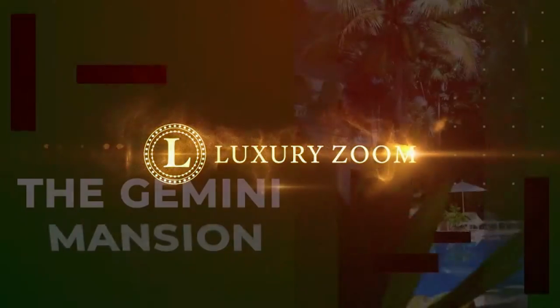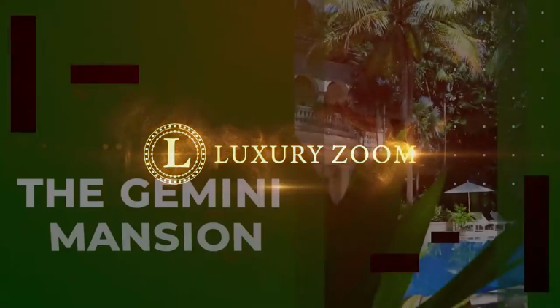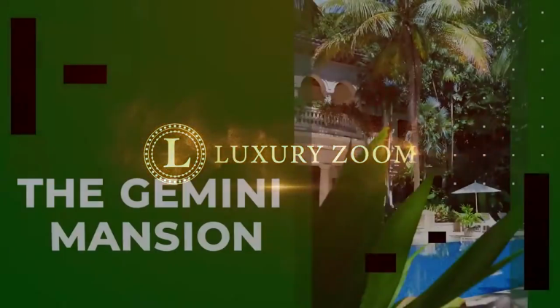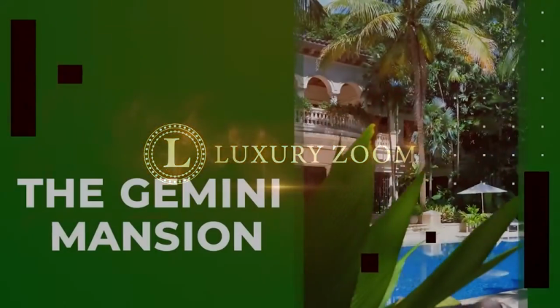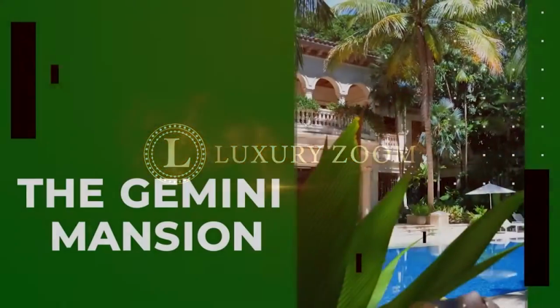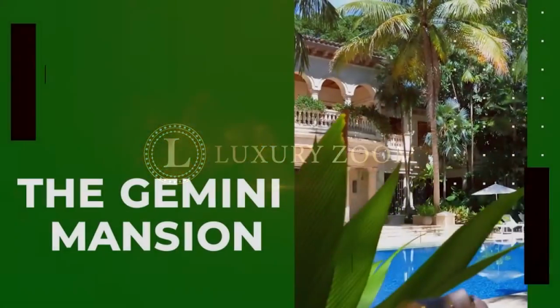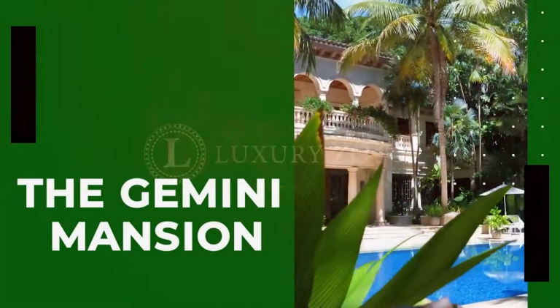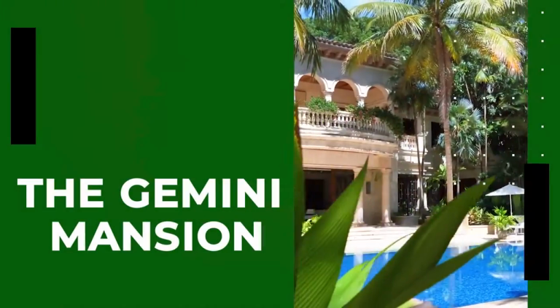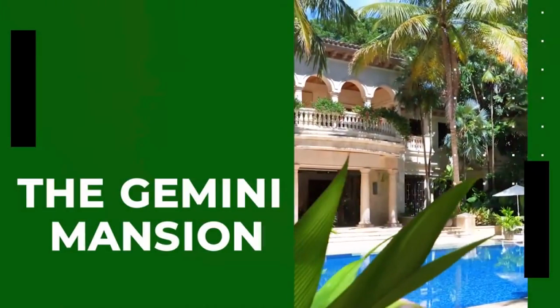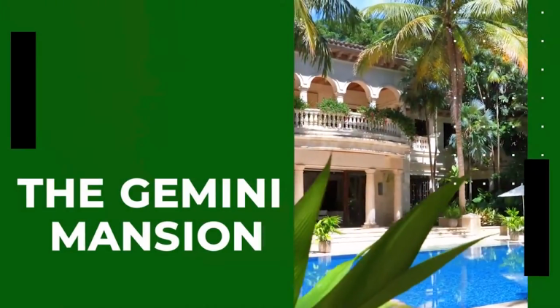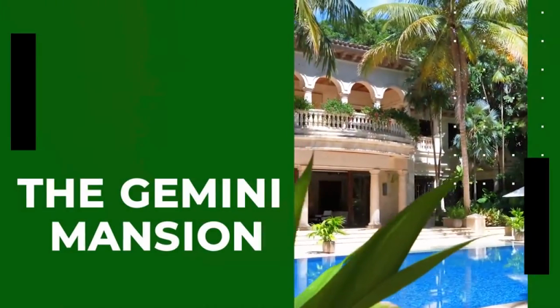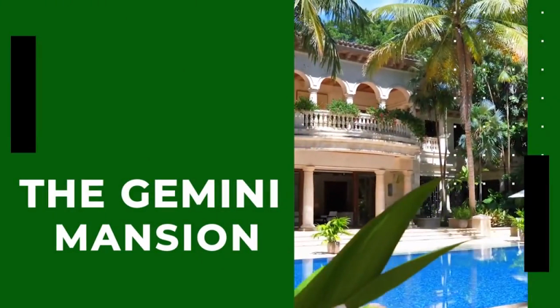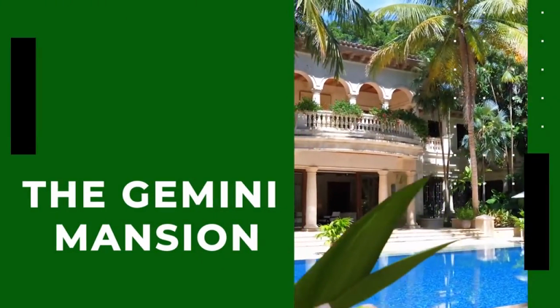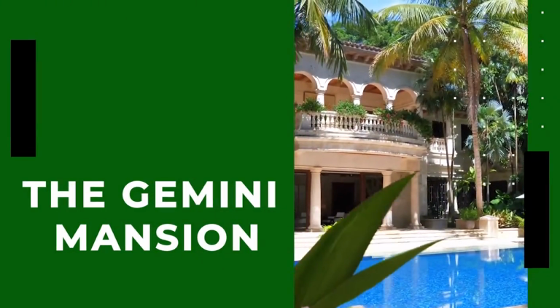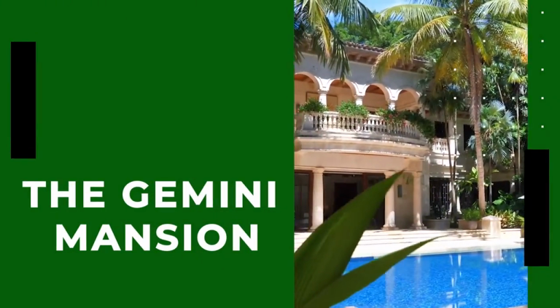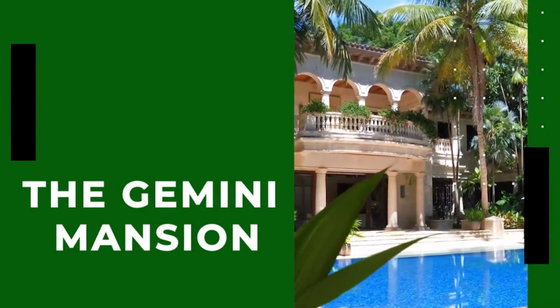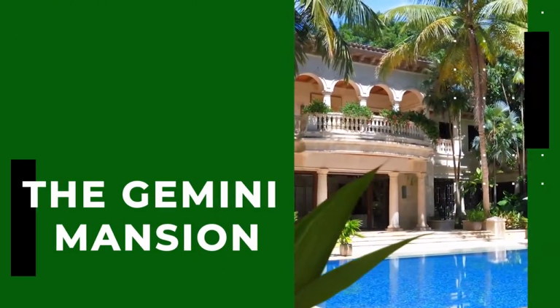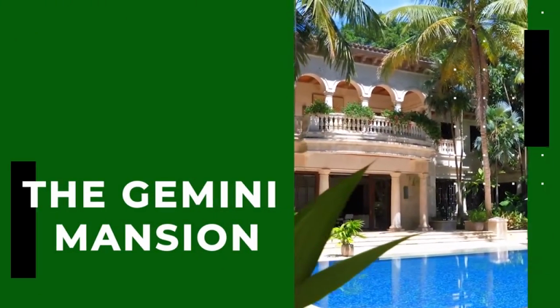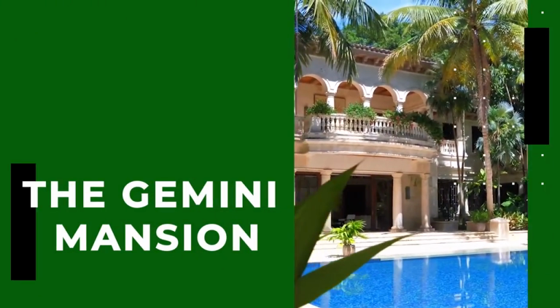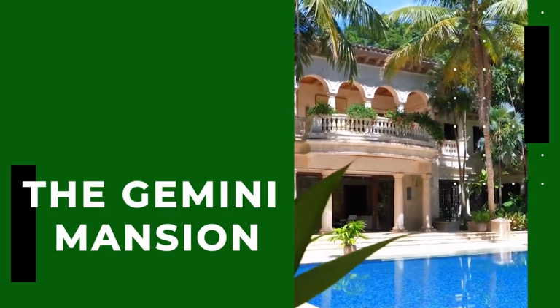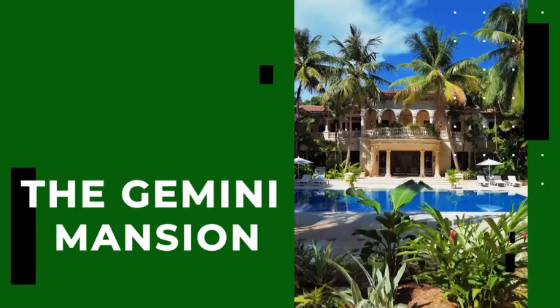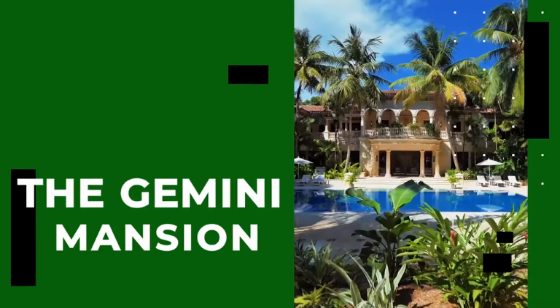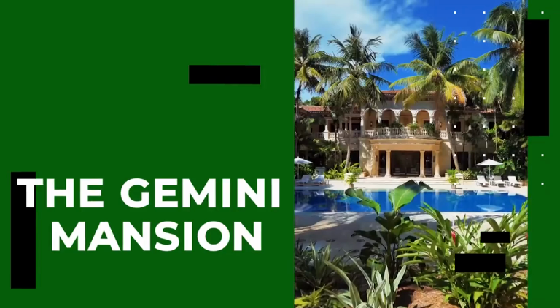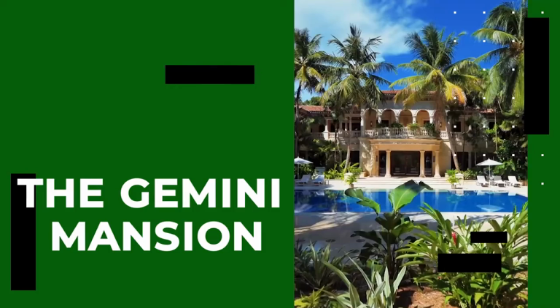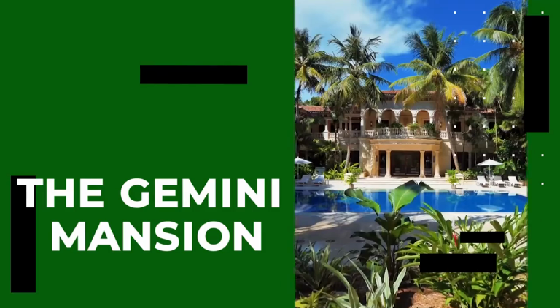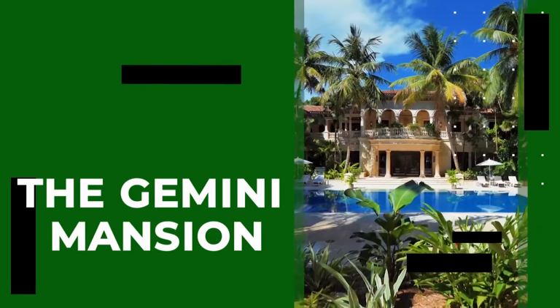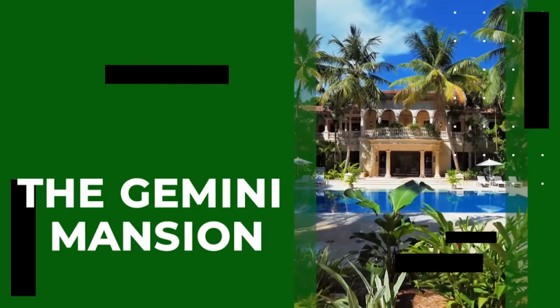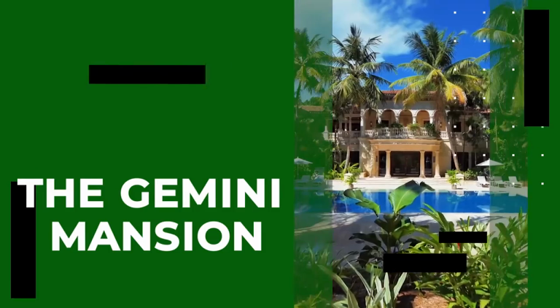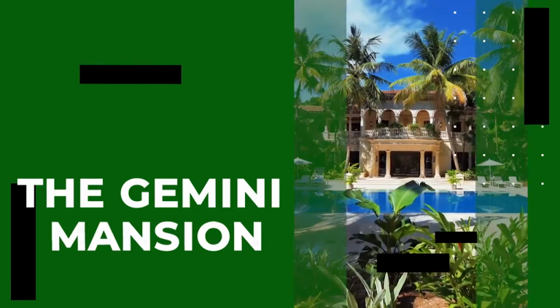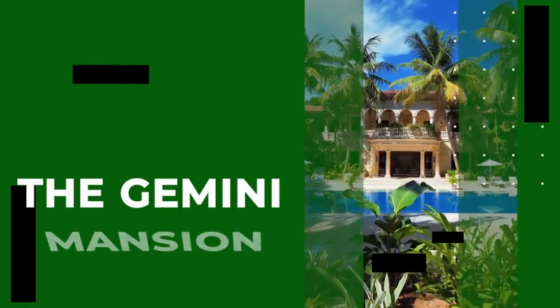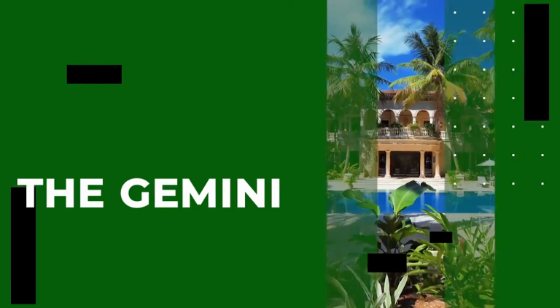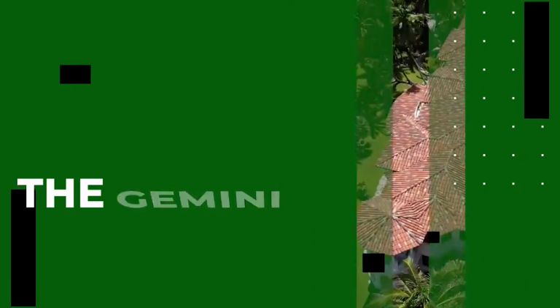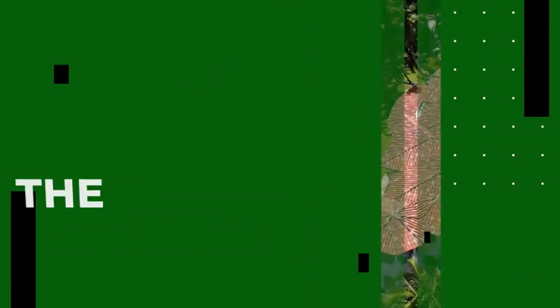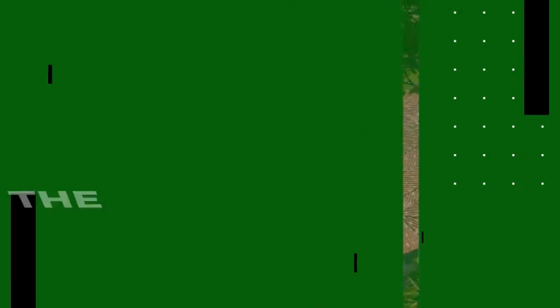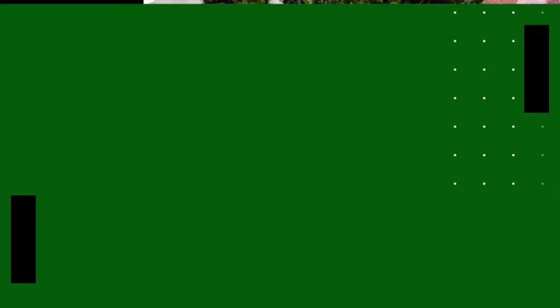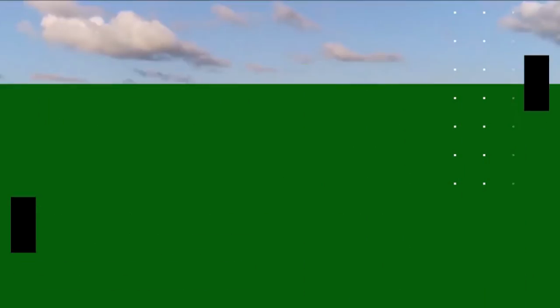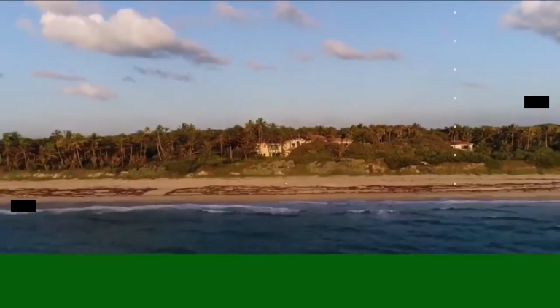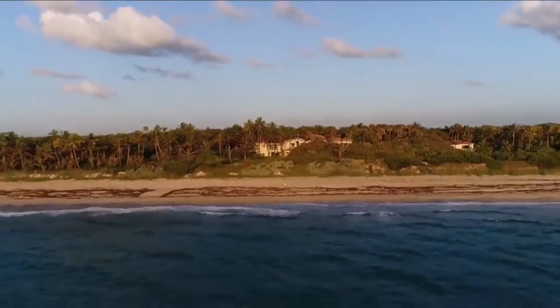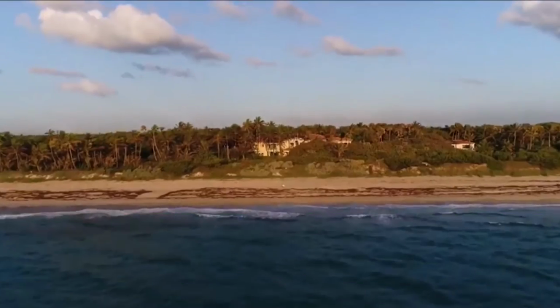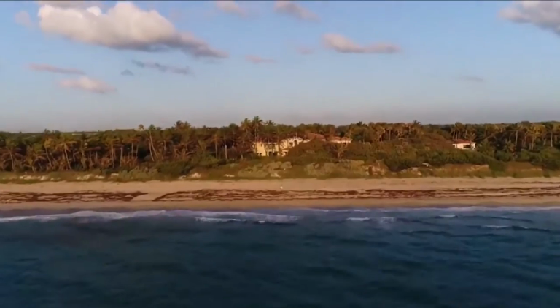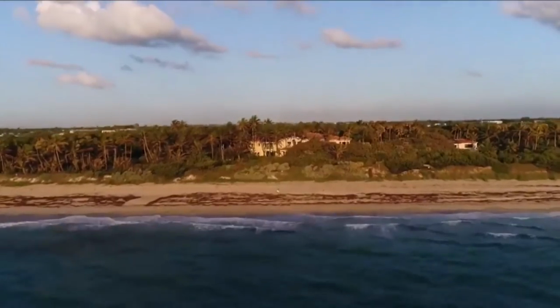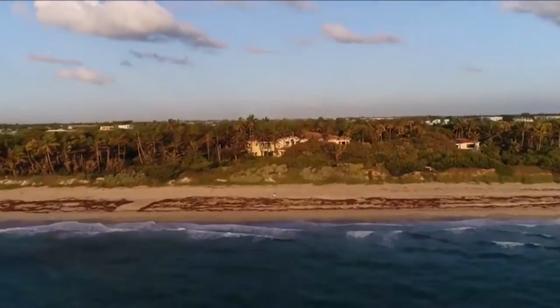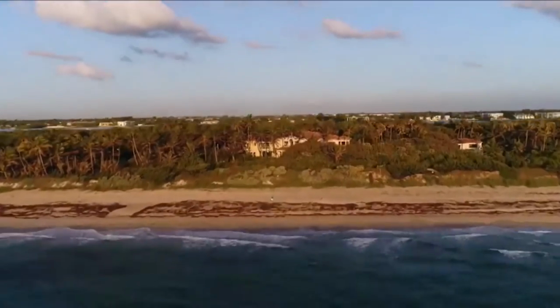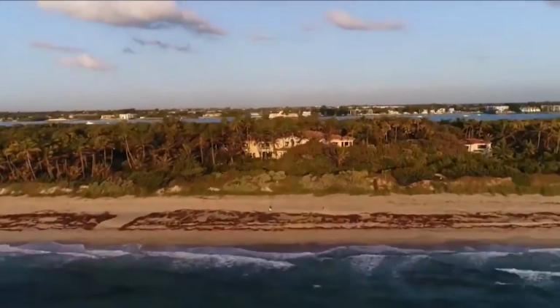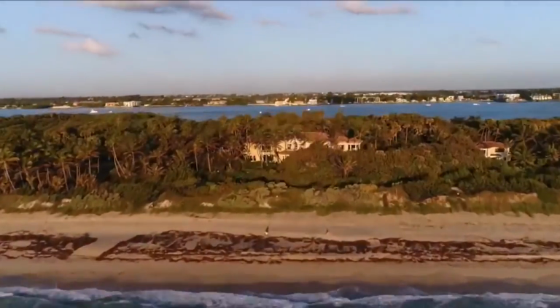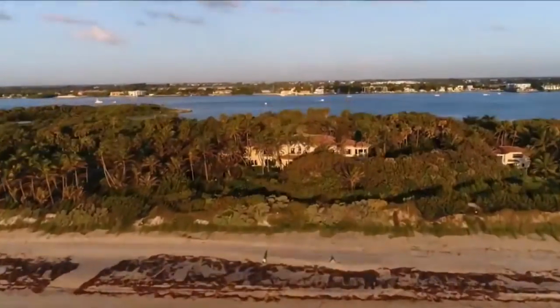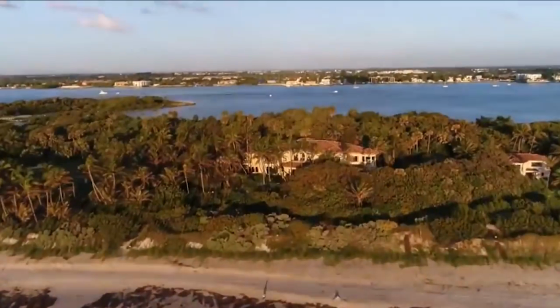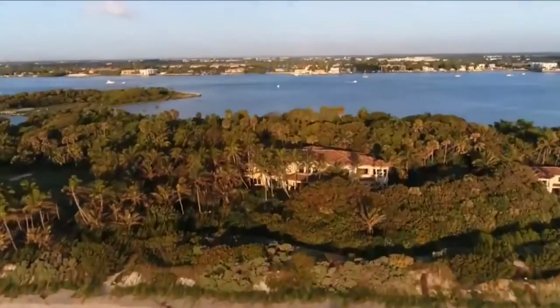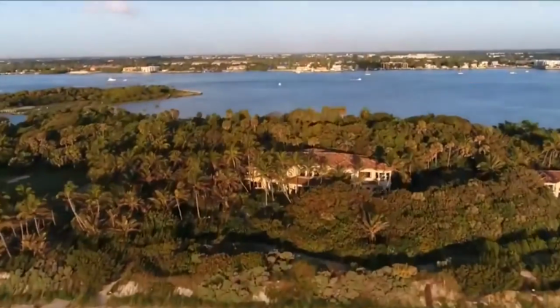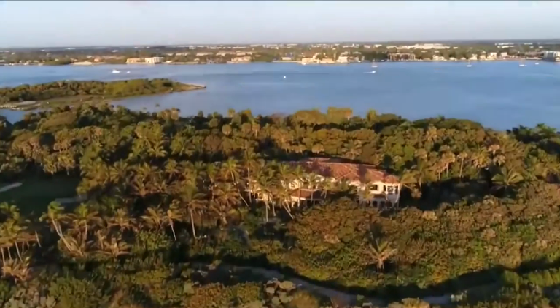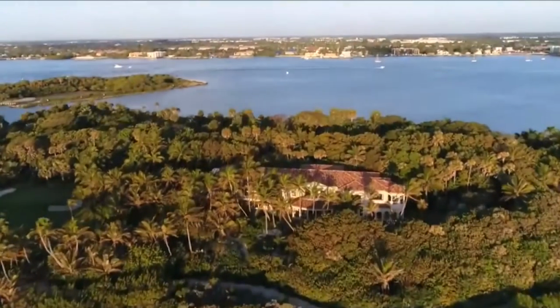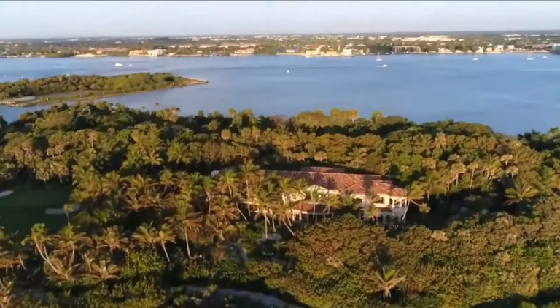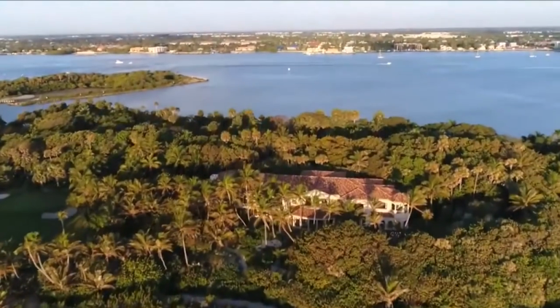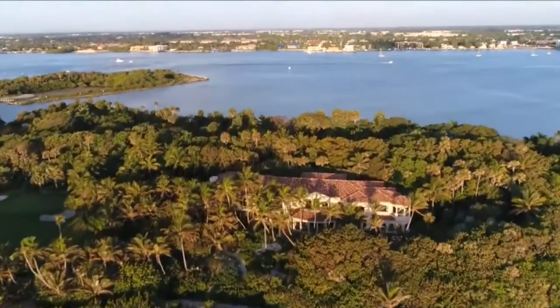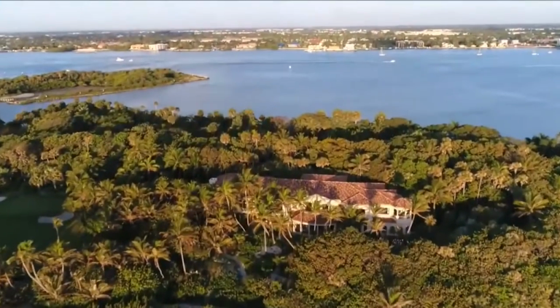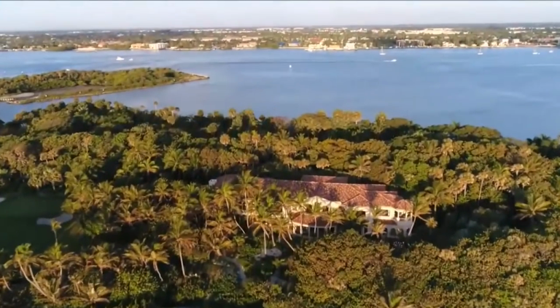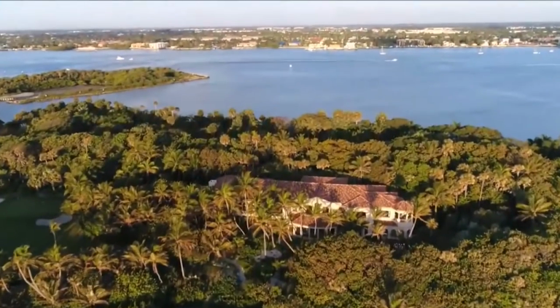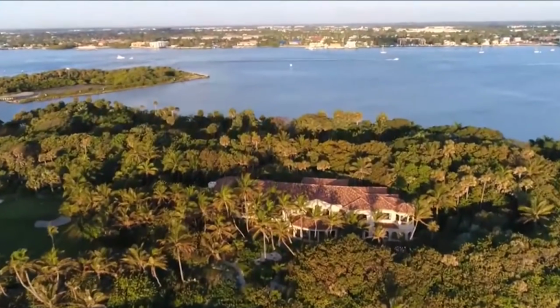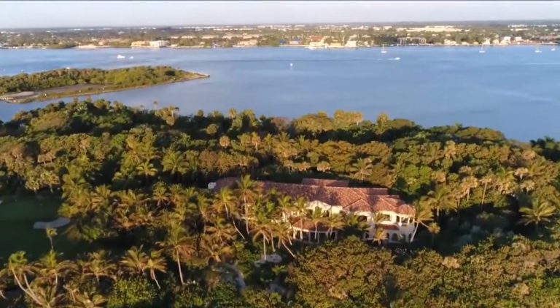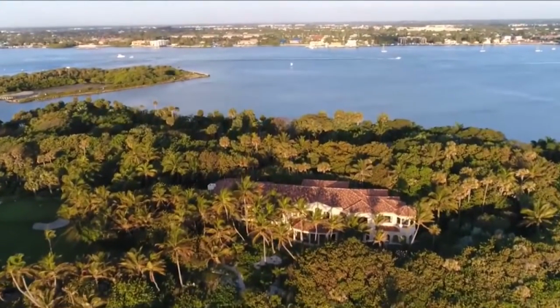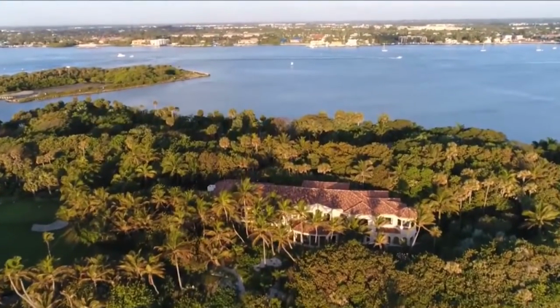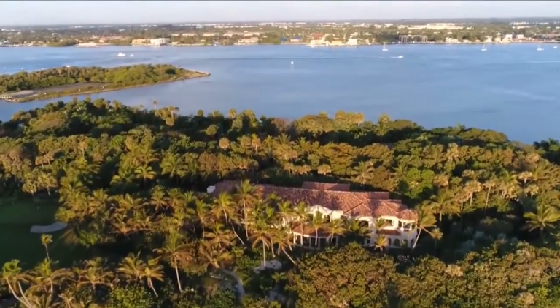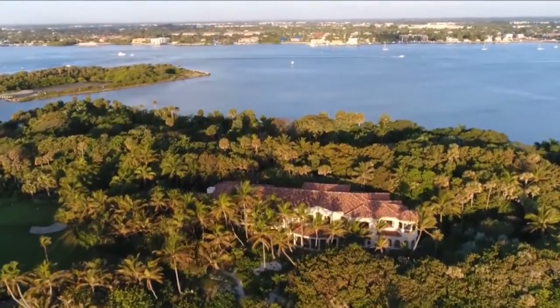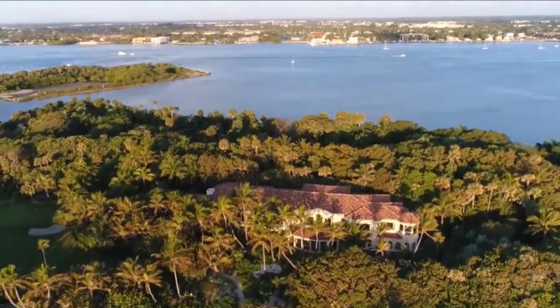The Gemini Mansion is one of the most expensive homes in the US and is in the exclusive domain of those living a billionaire lifestyle.